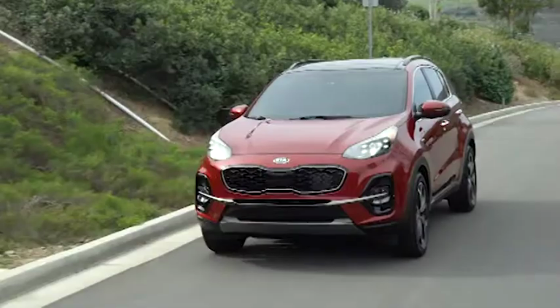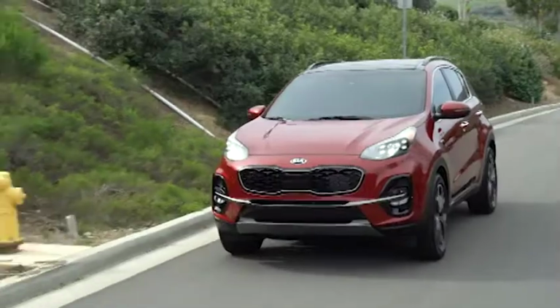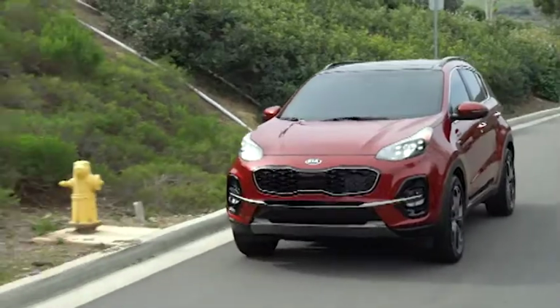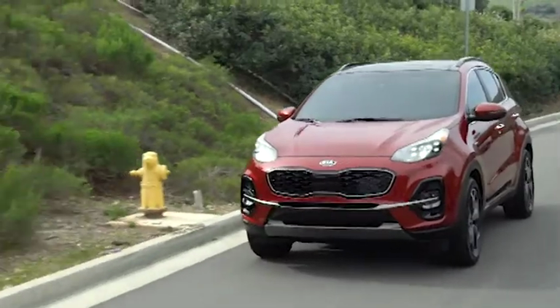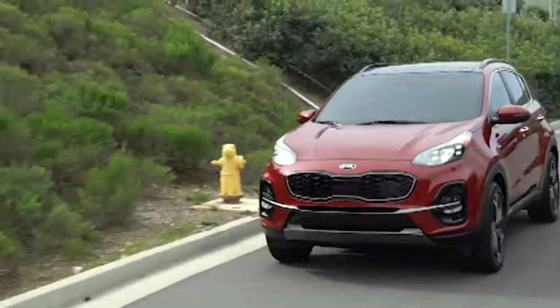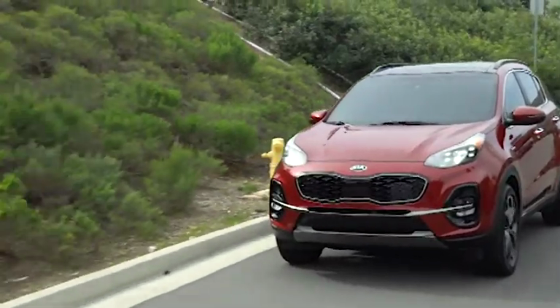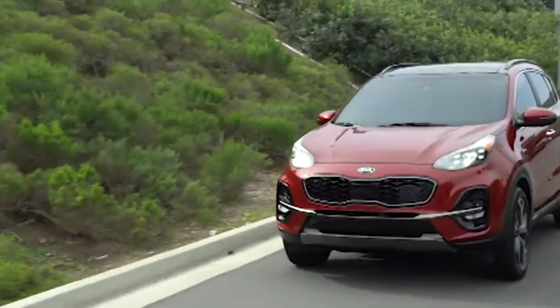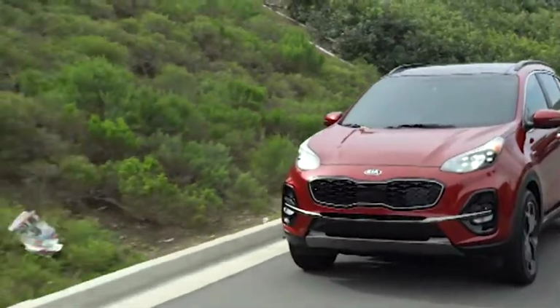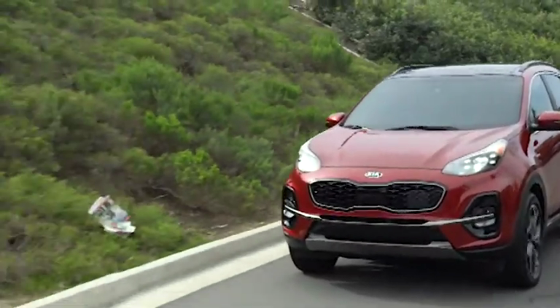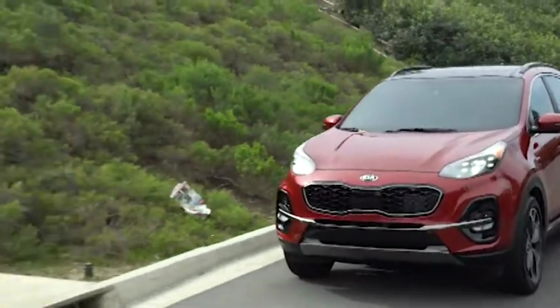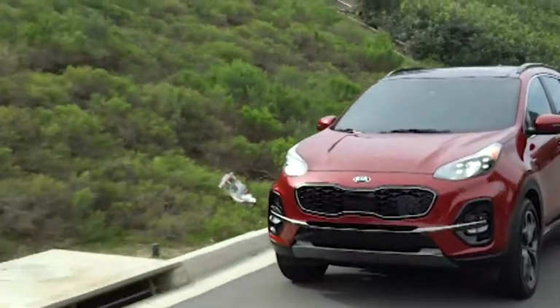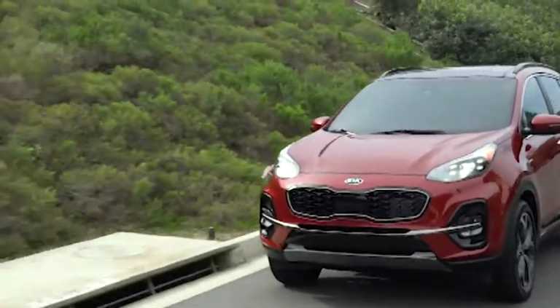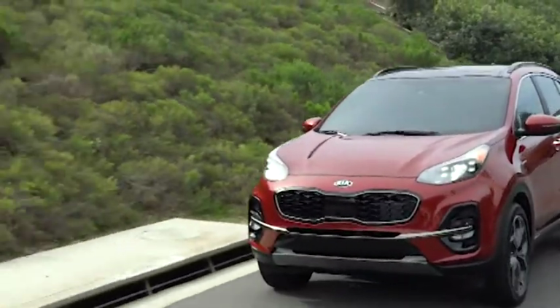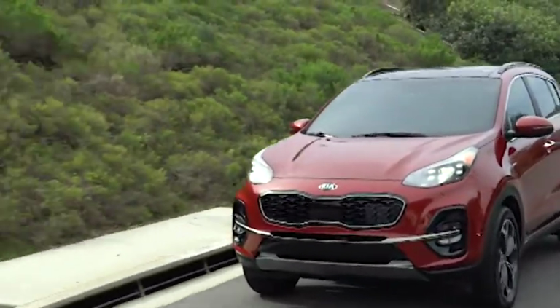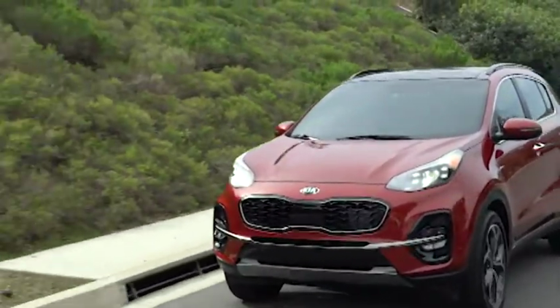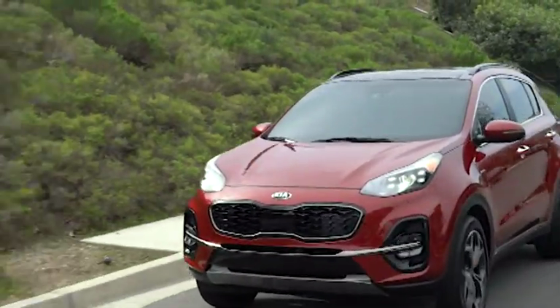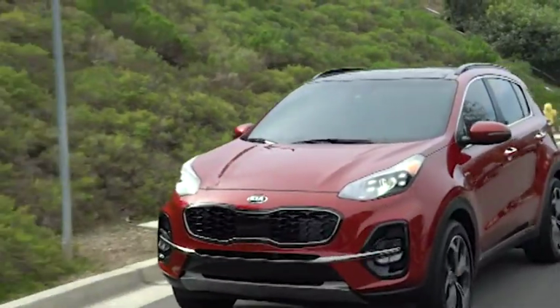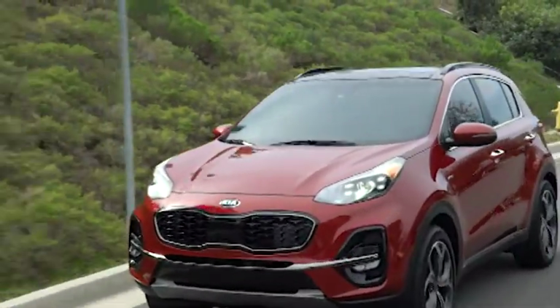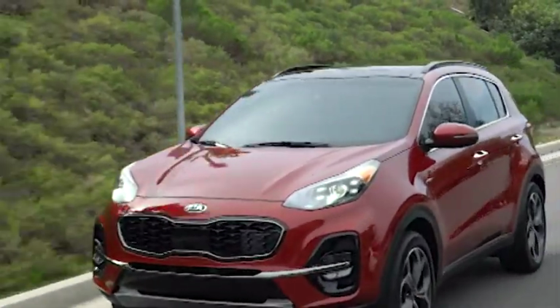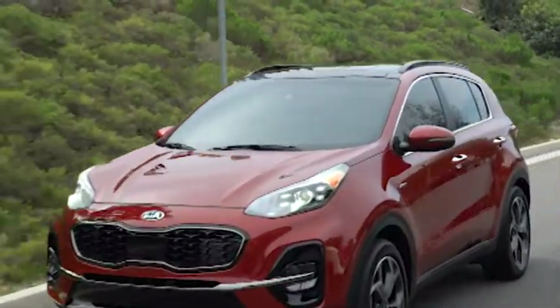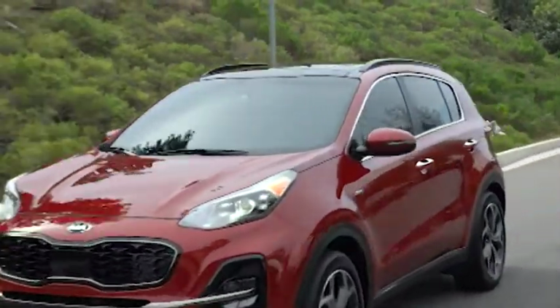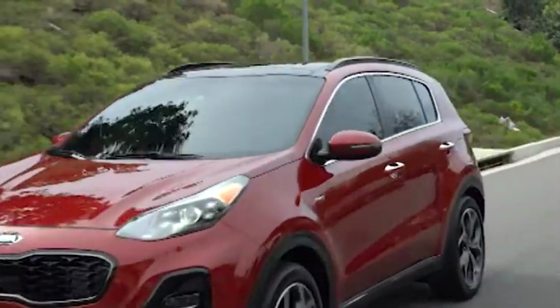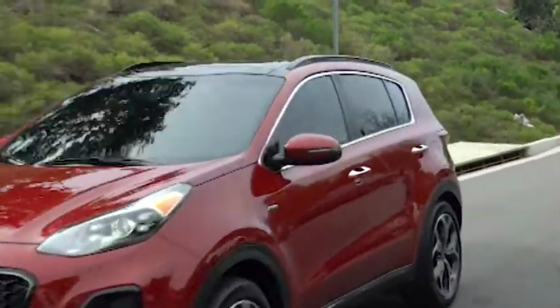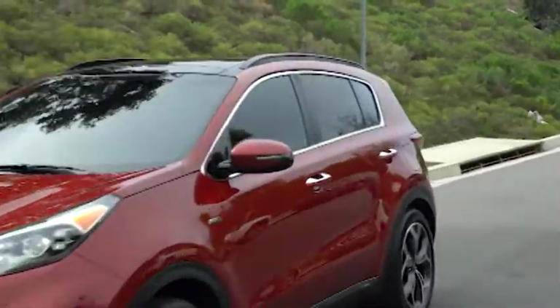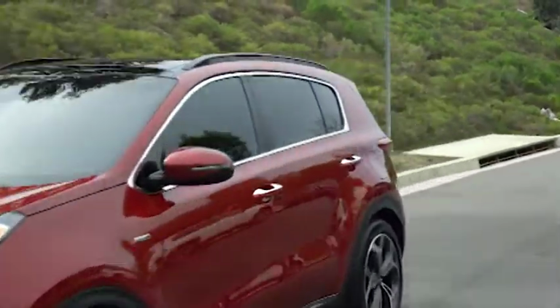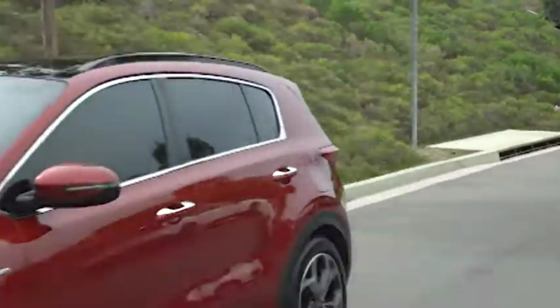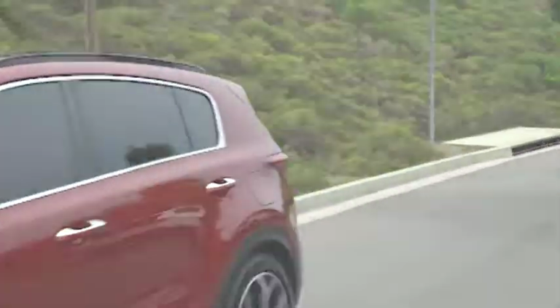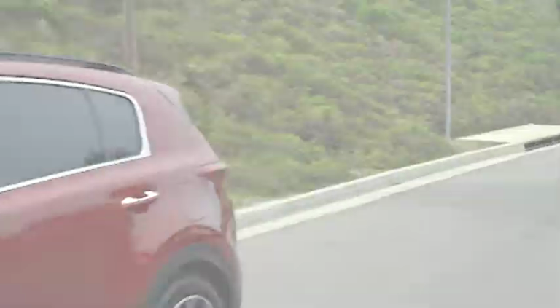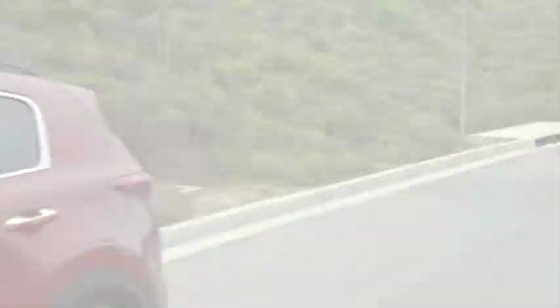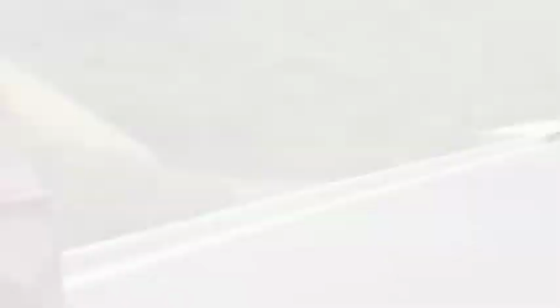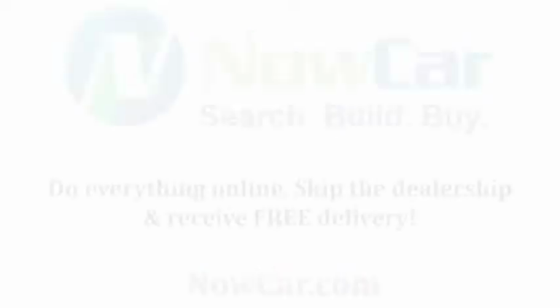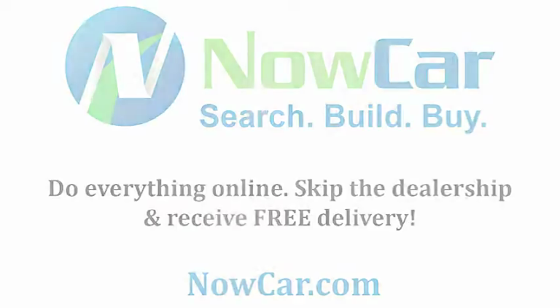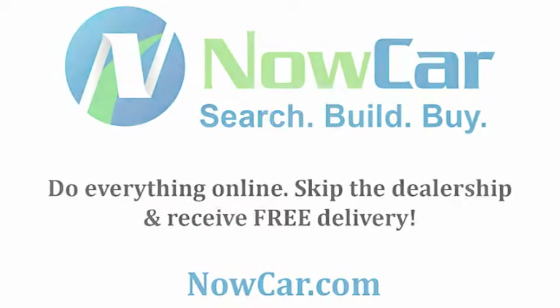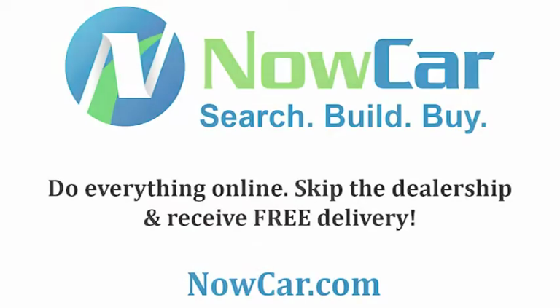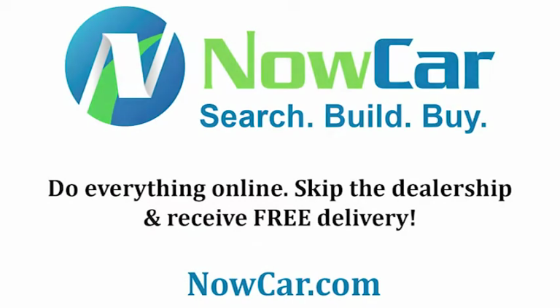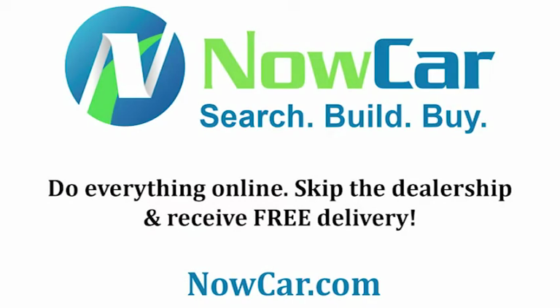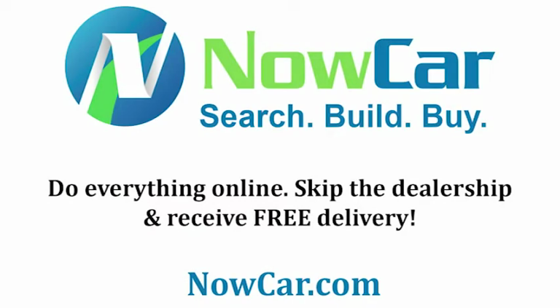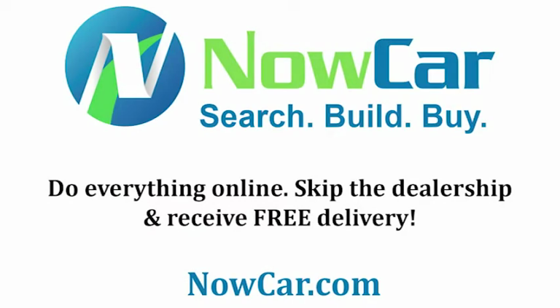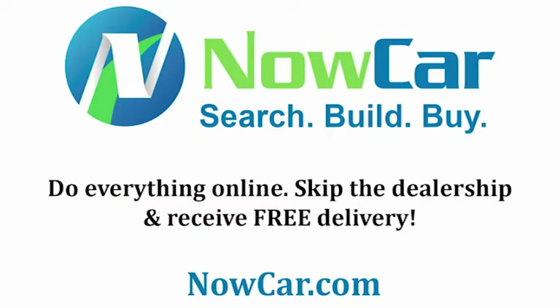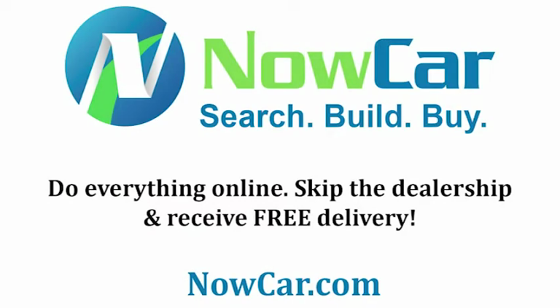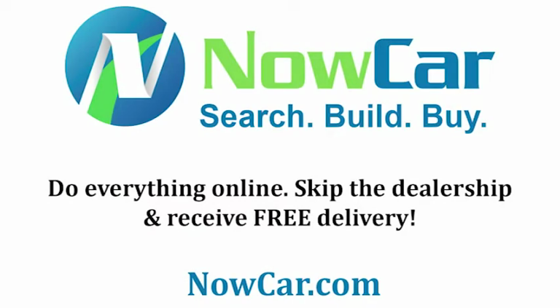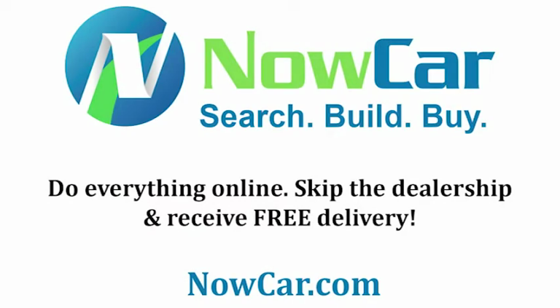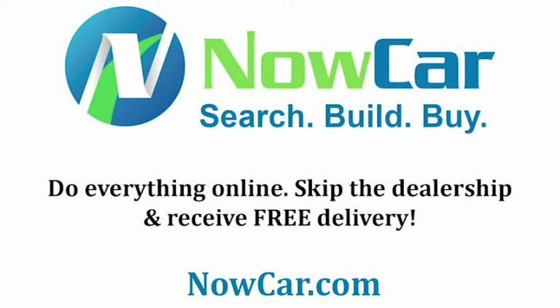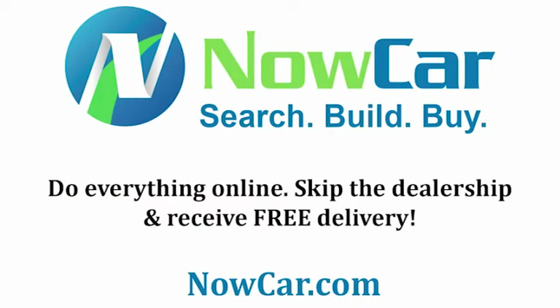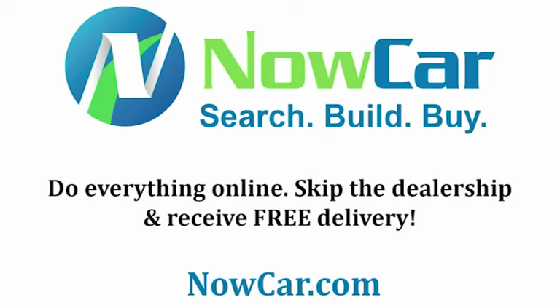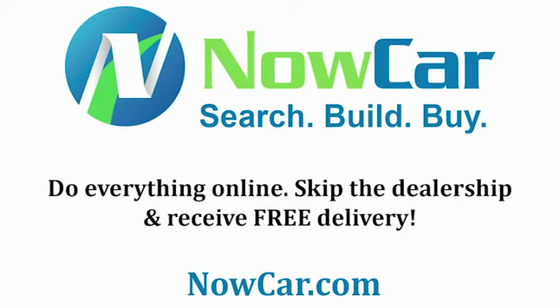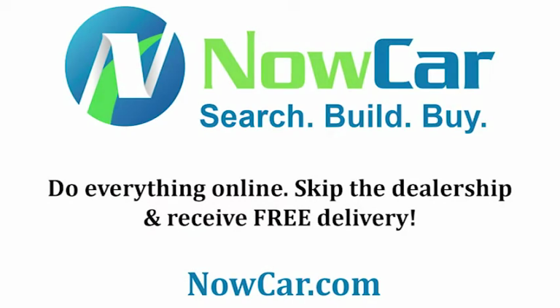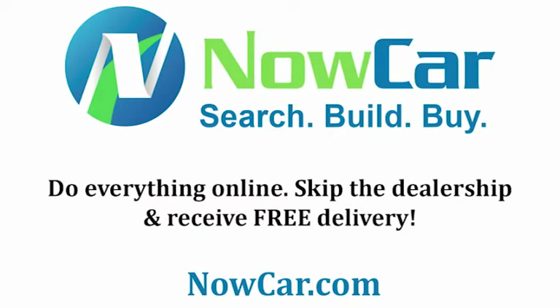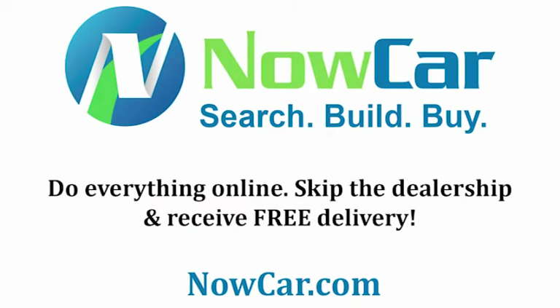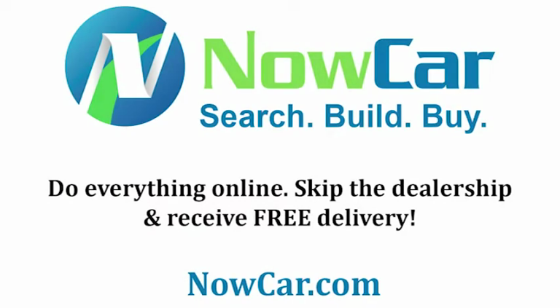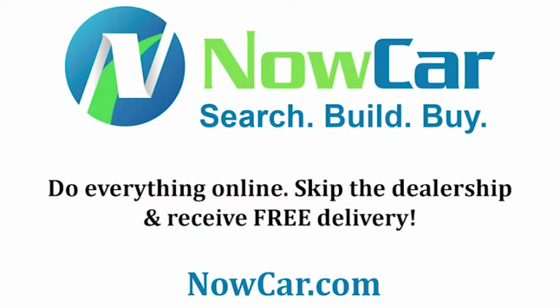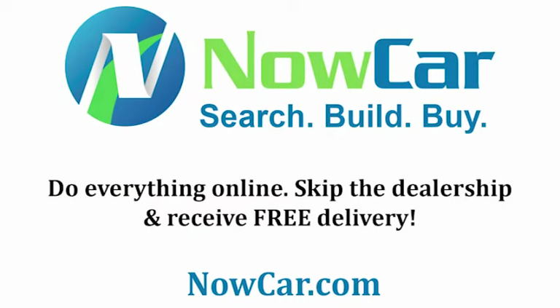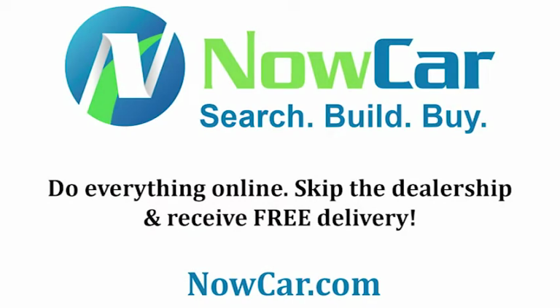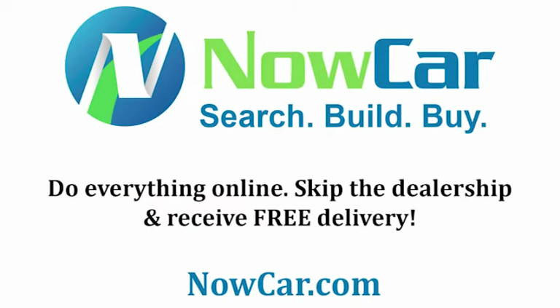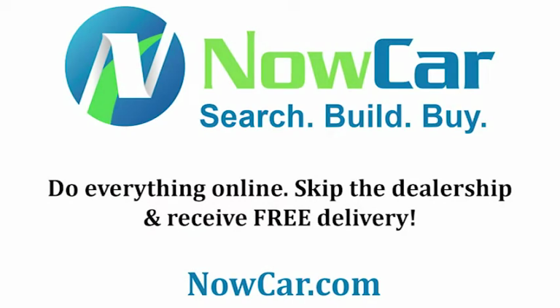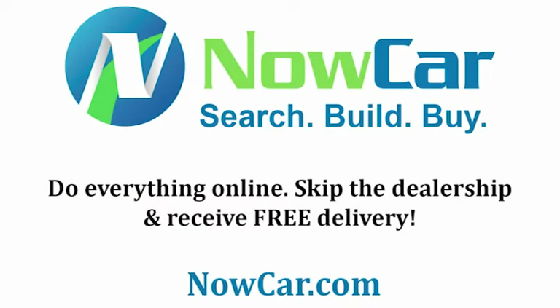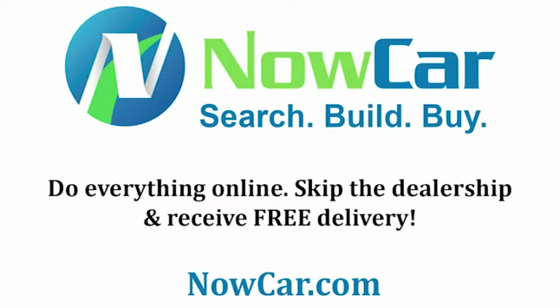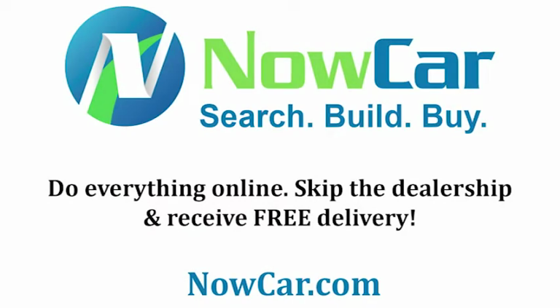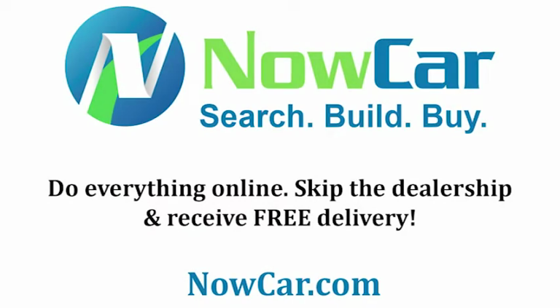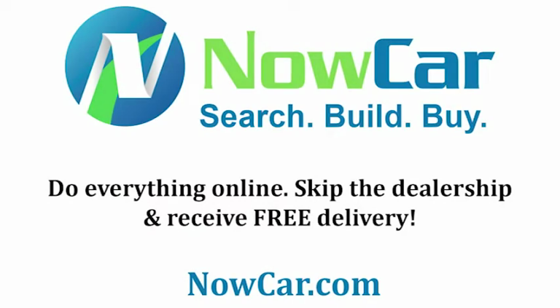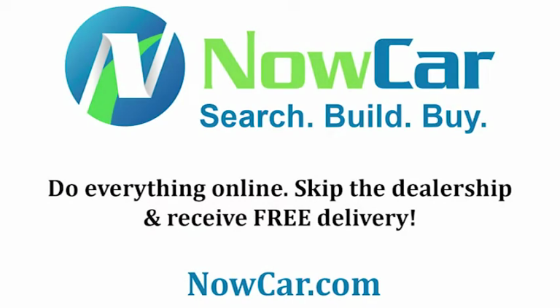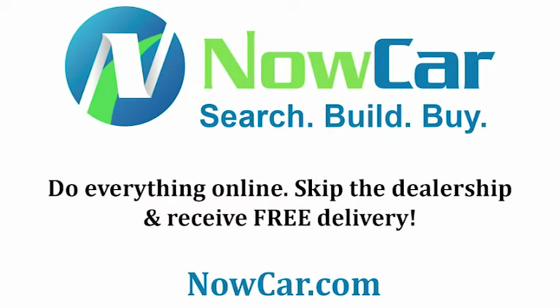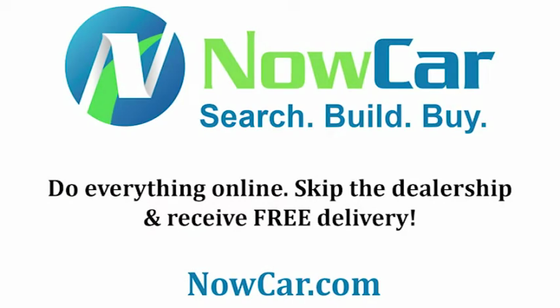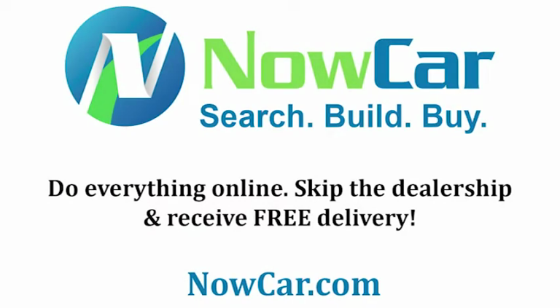For more information check out our website in the description below, then come in for a test drive to see if the Sportage is right for you.